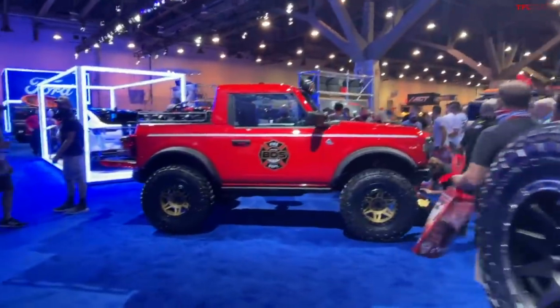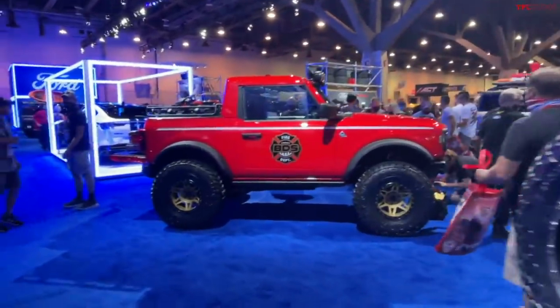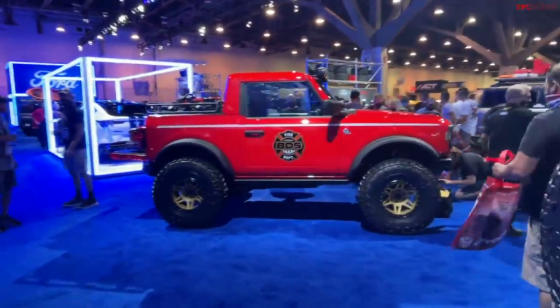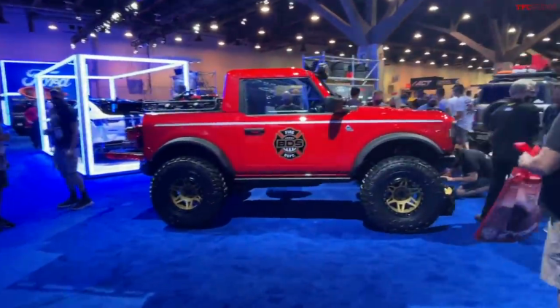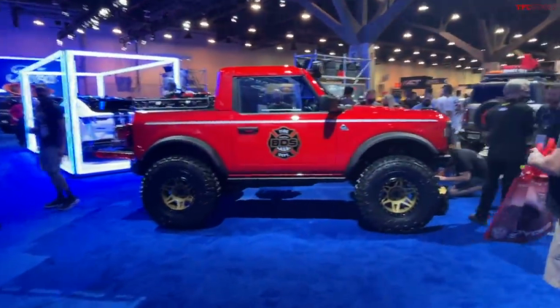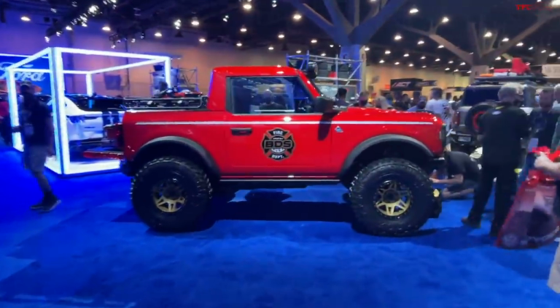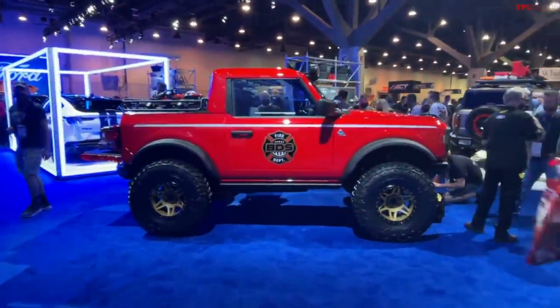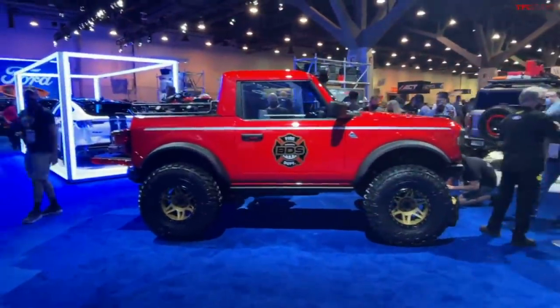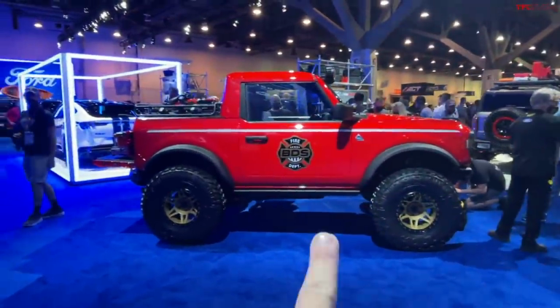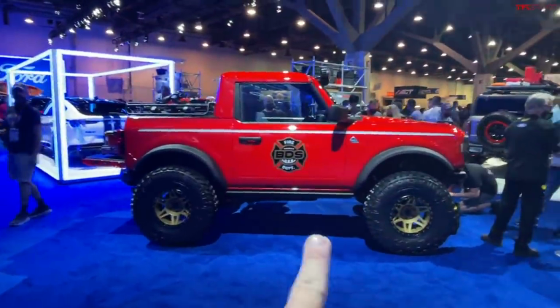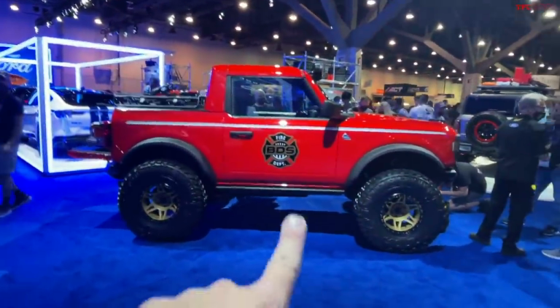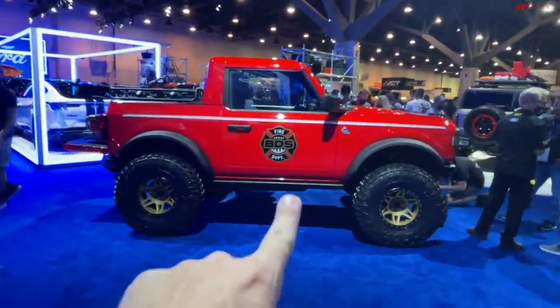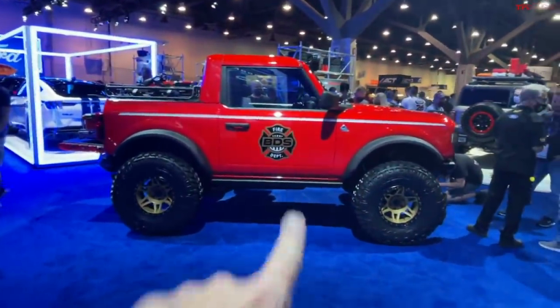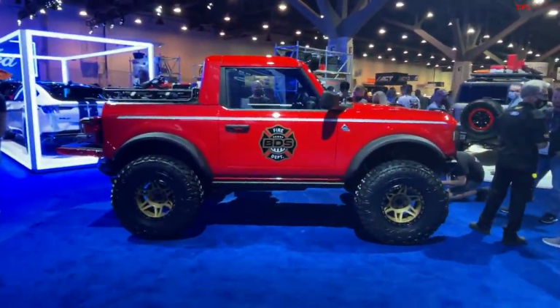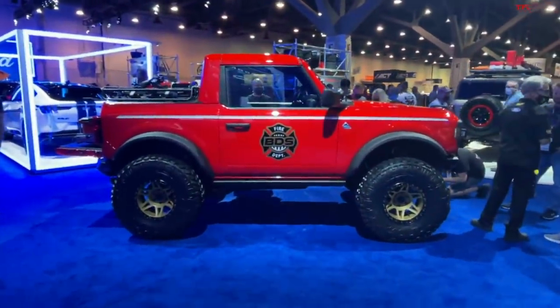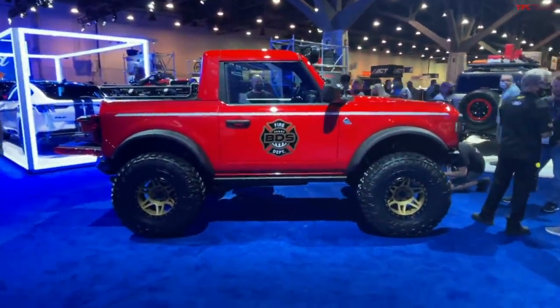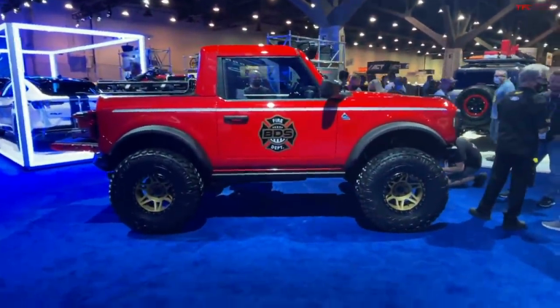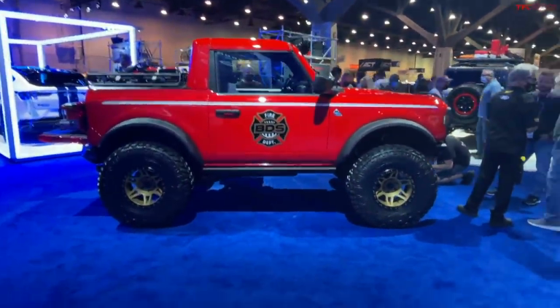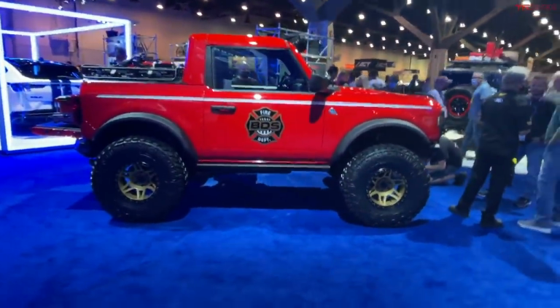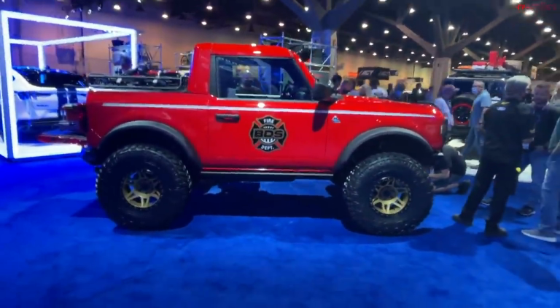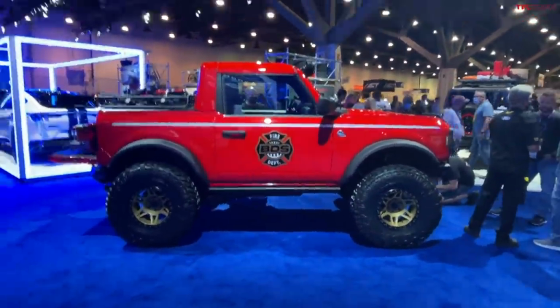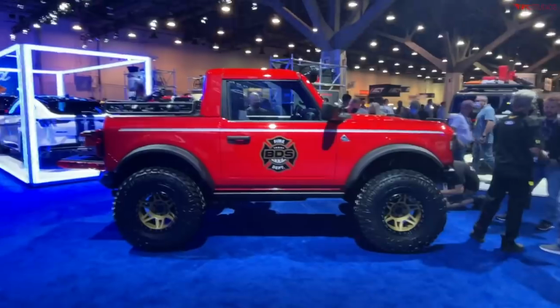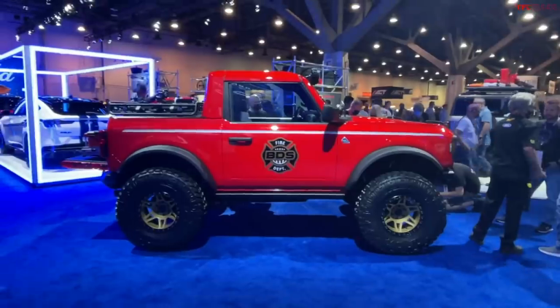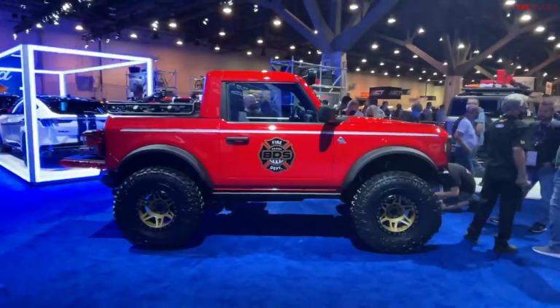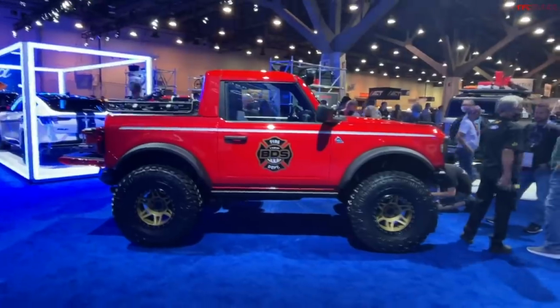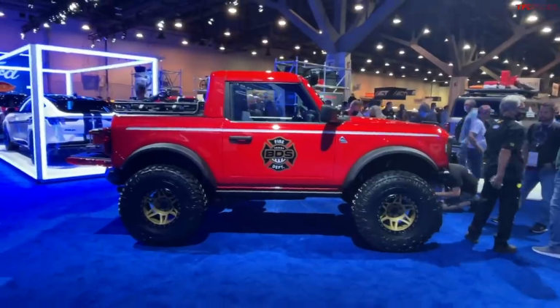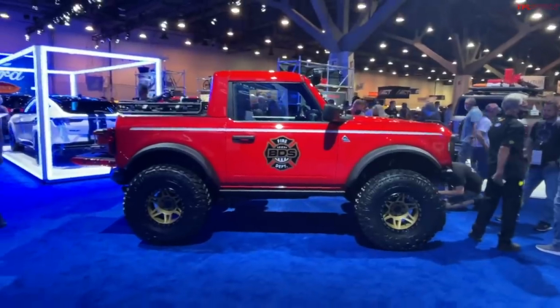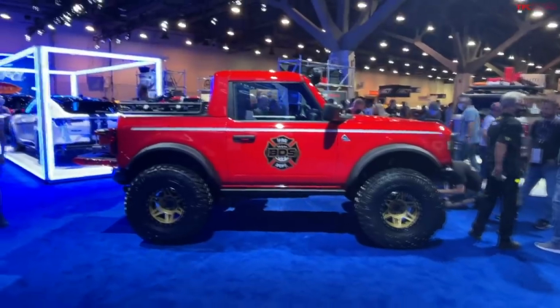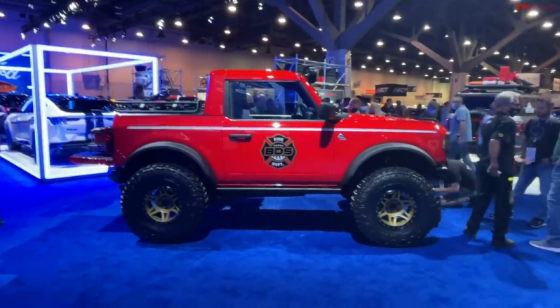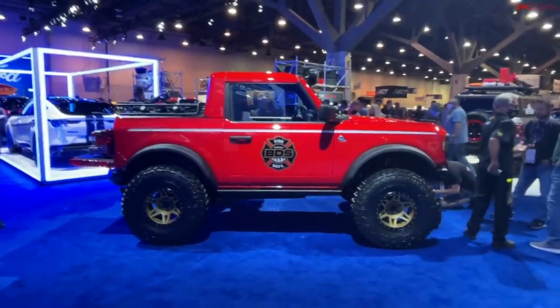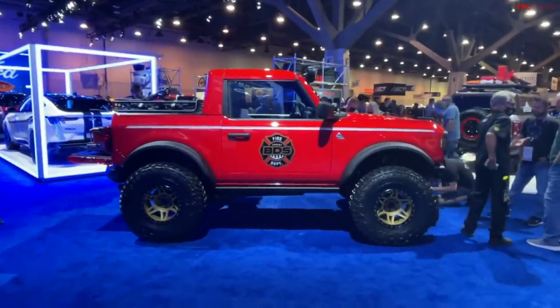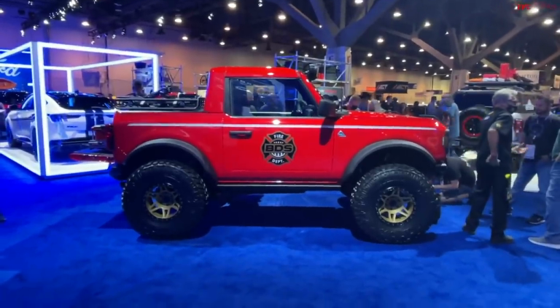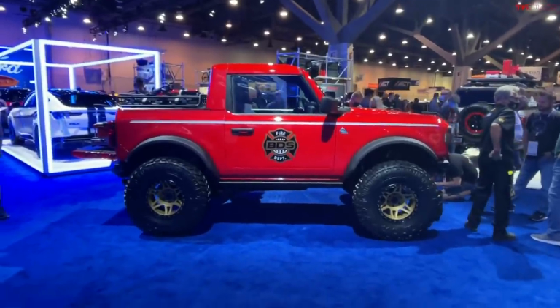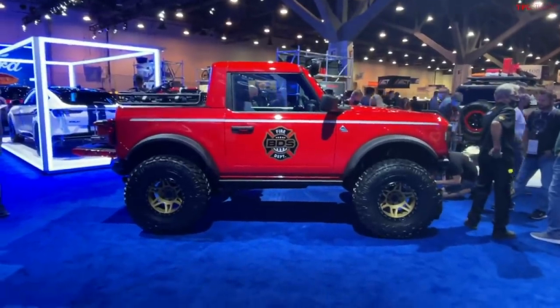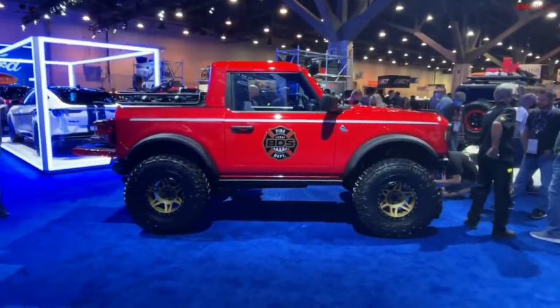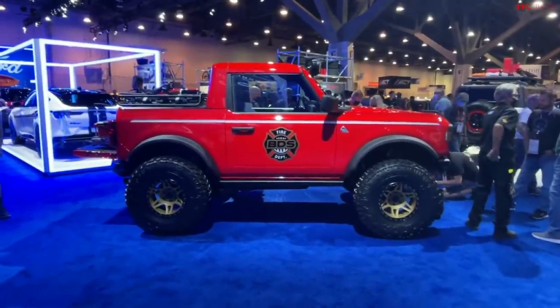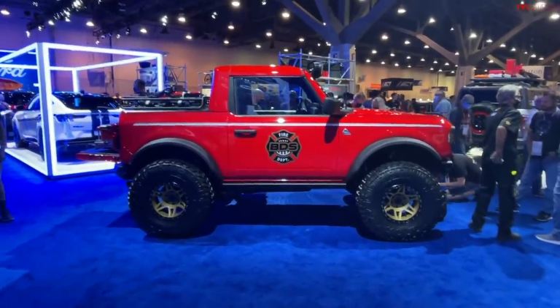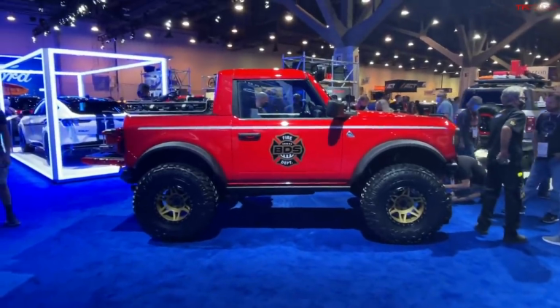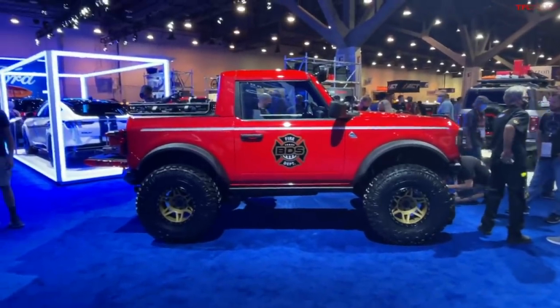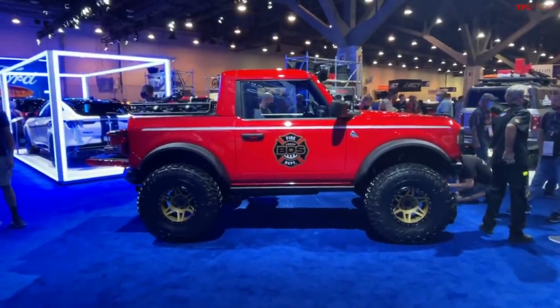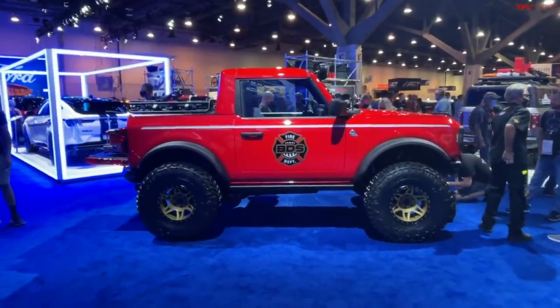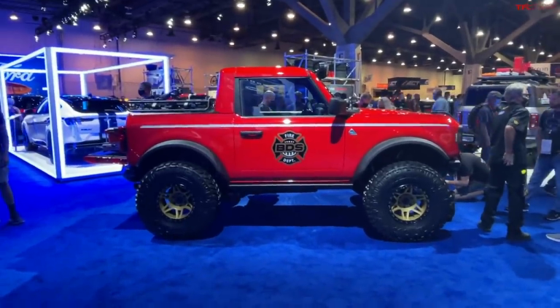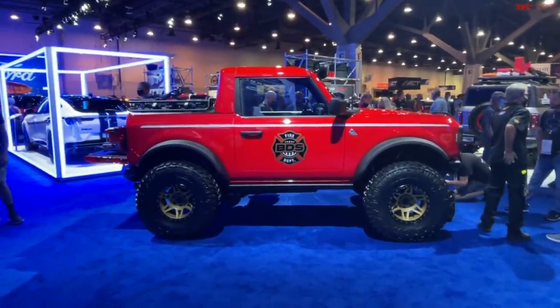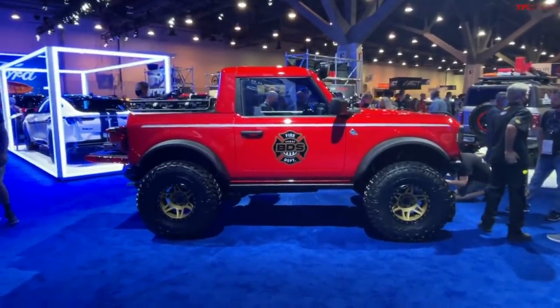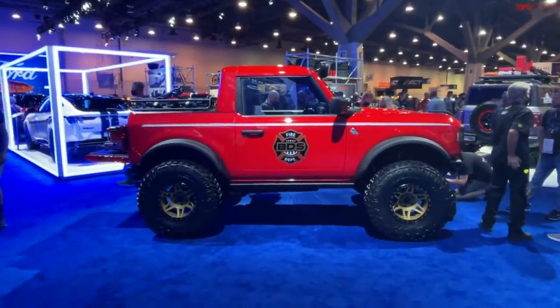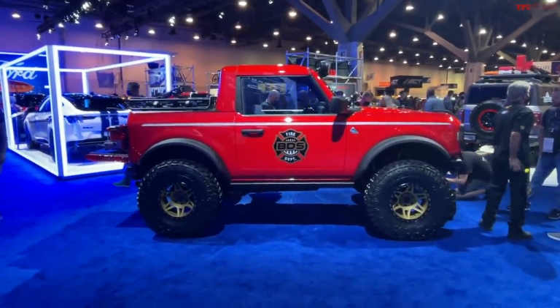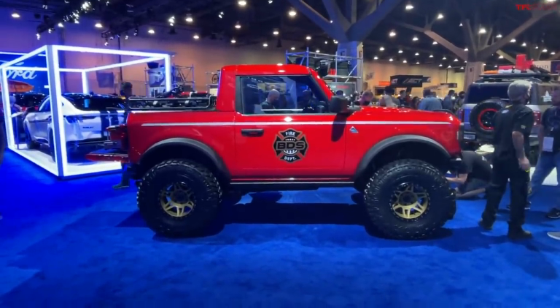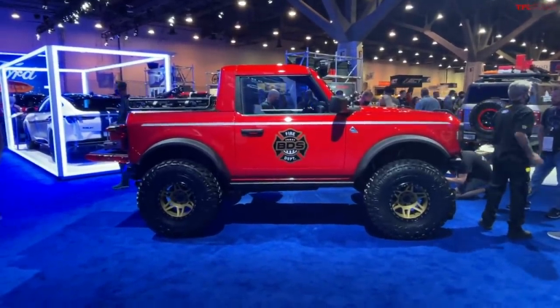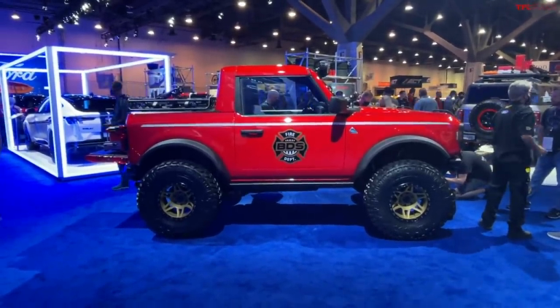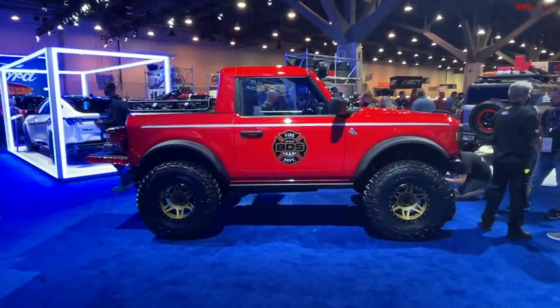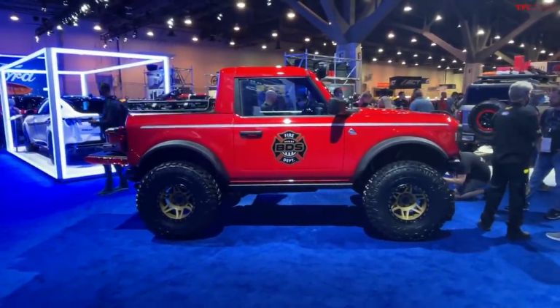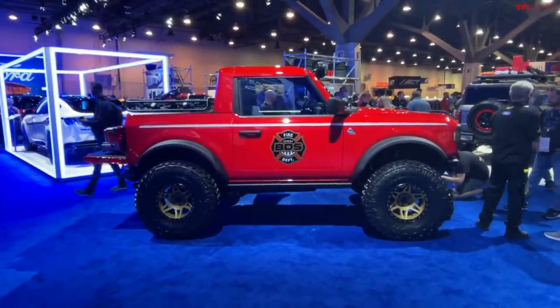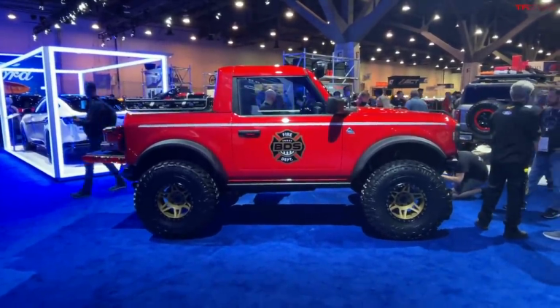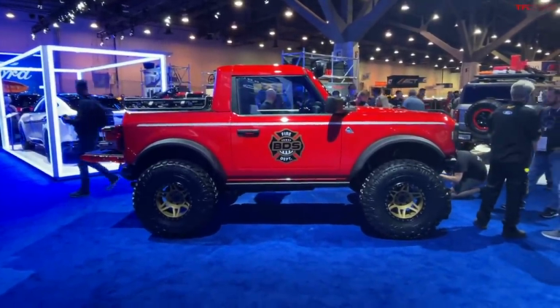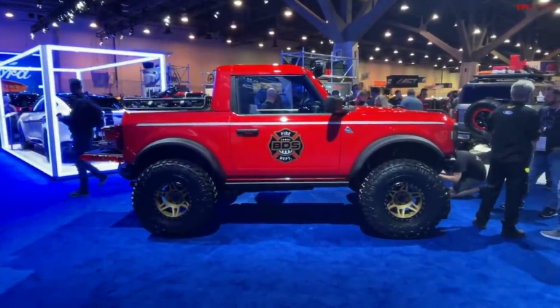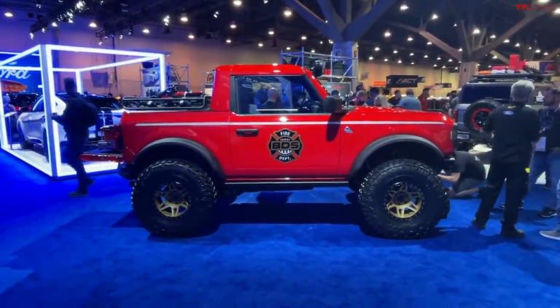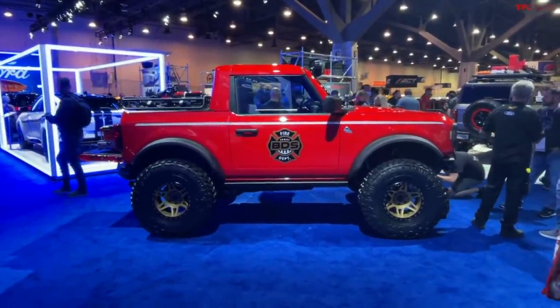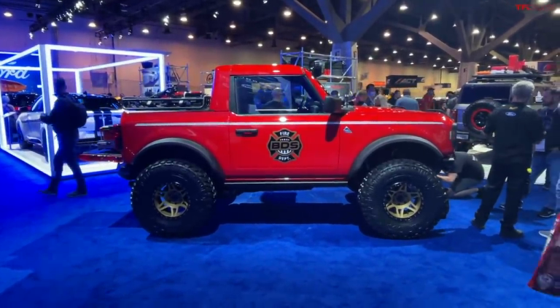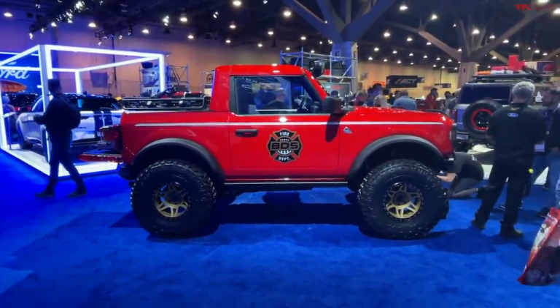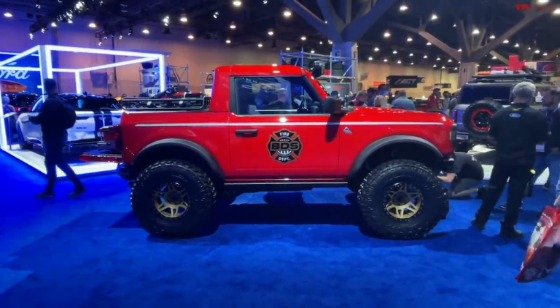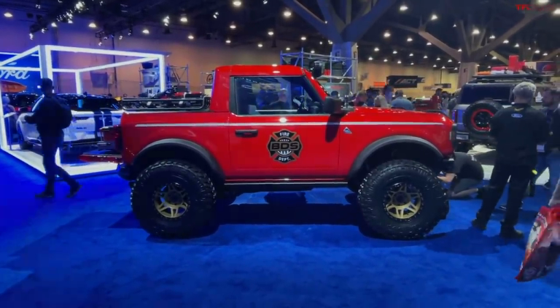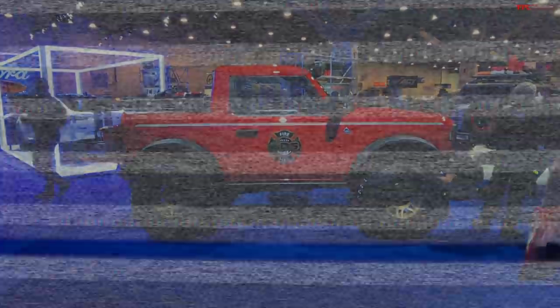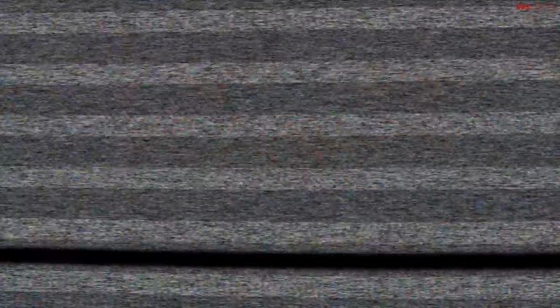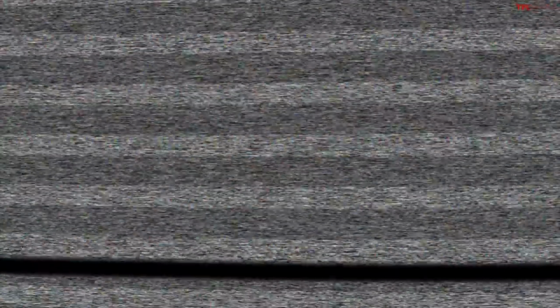But anyway, I think that's my choice right there. Let me know what you think — which Bronco is your favorite? Thanks.